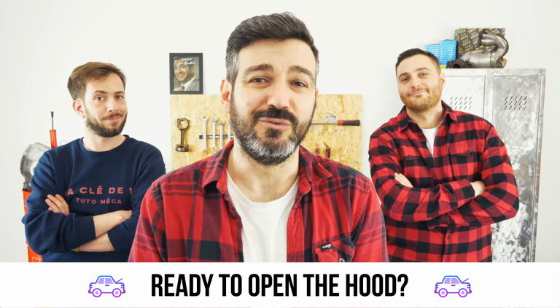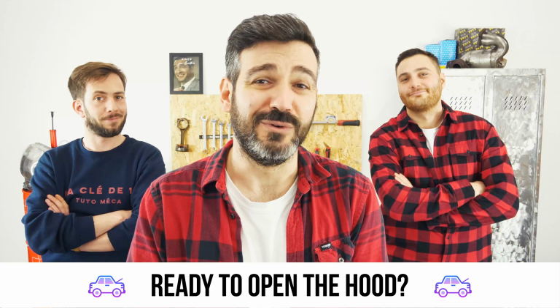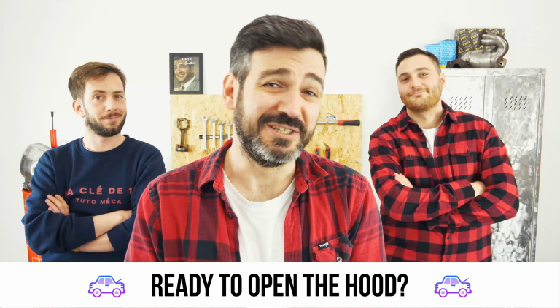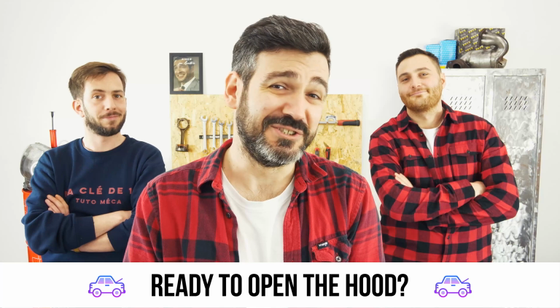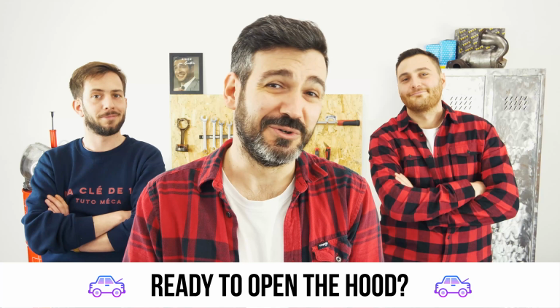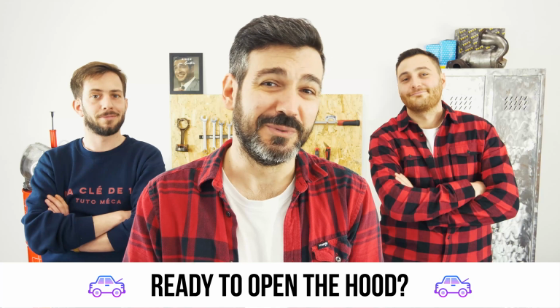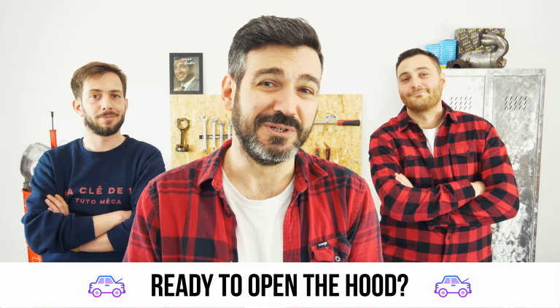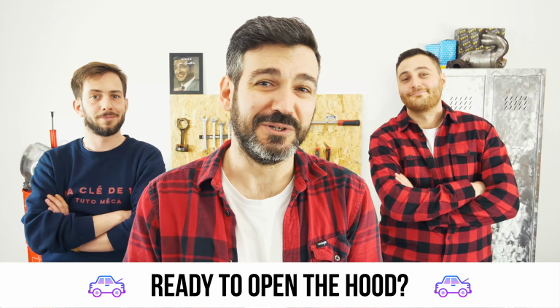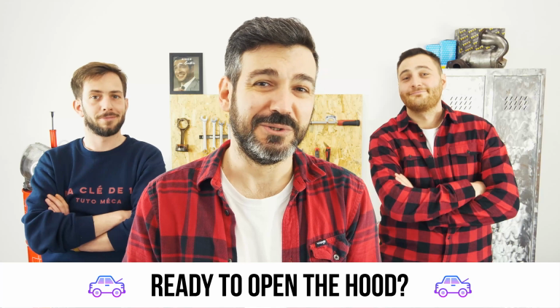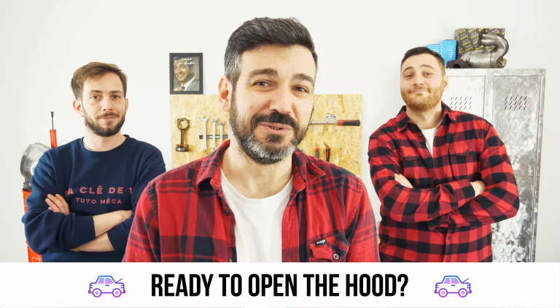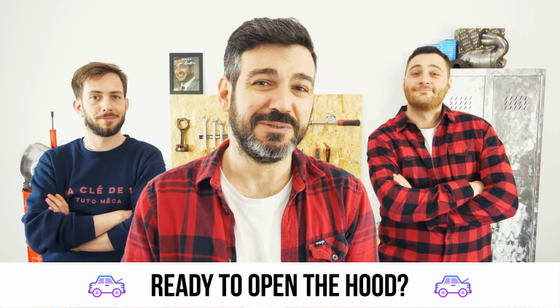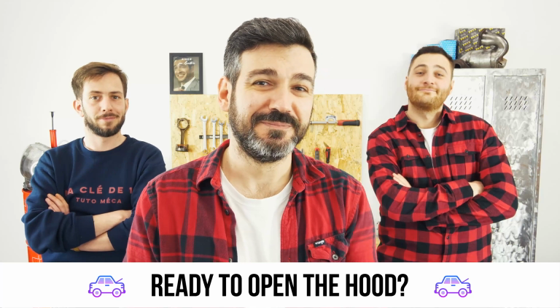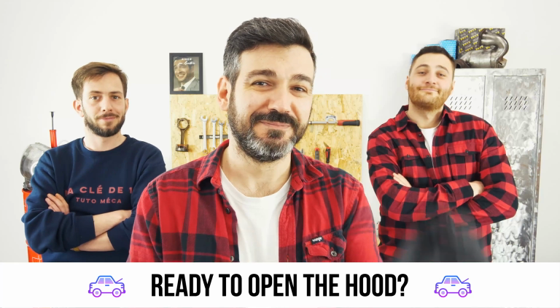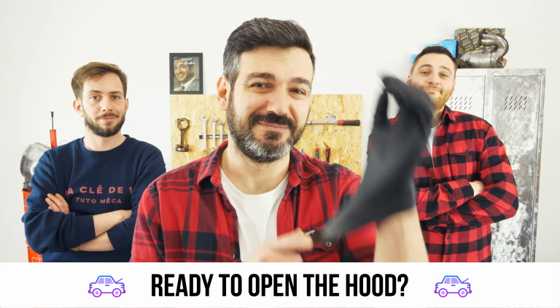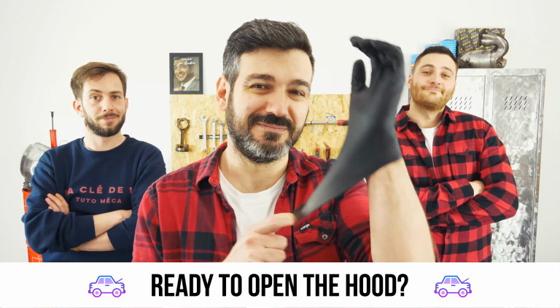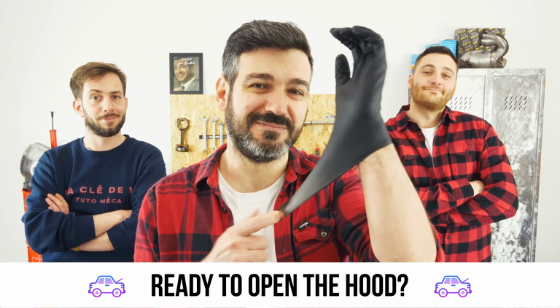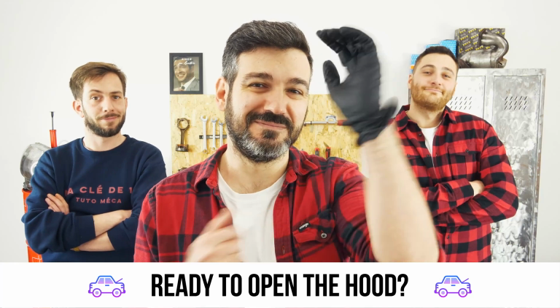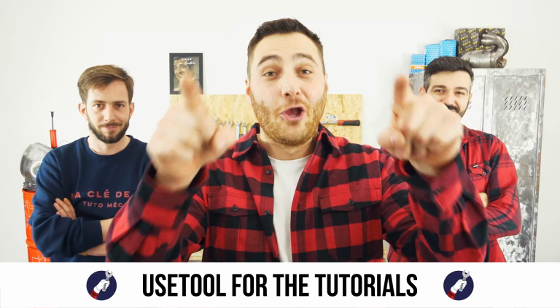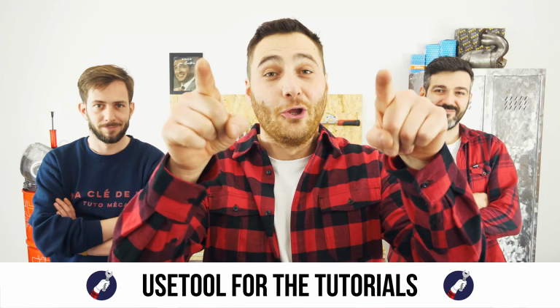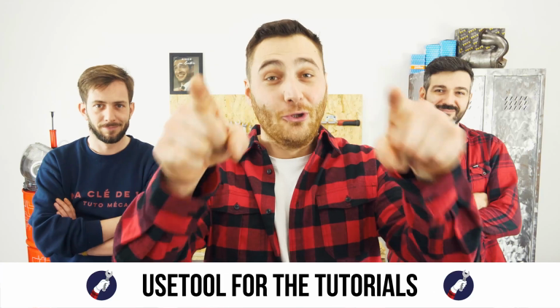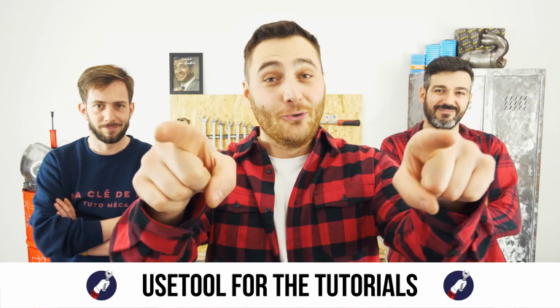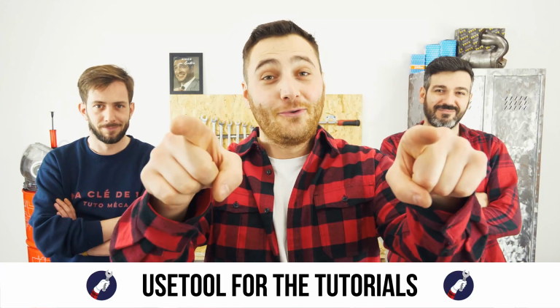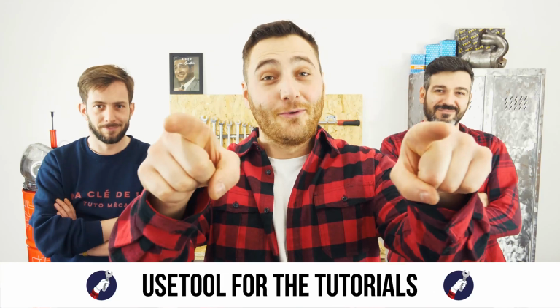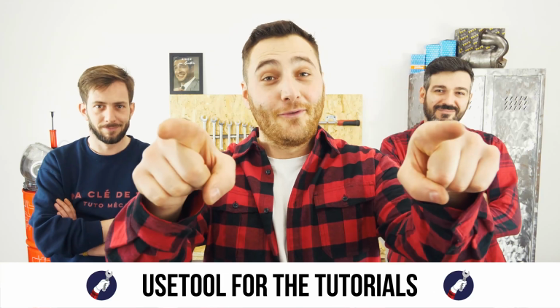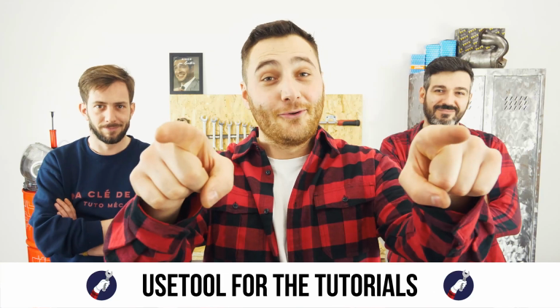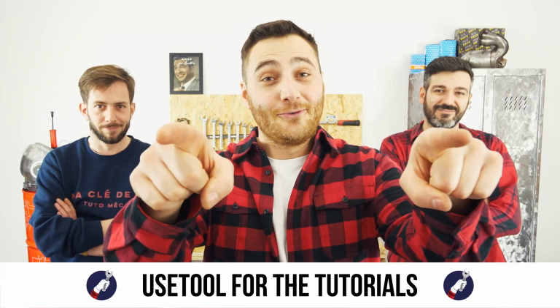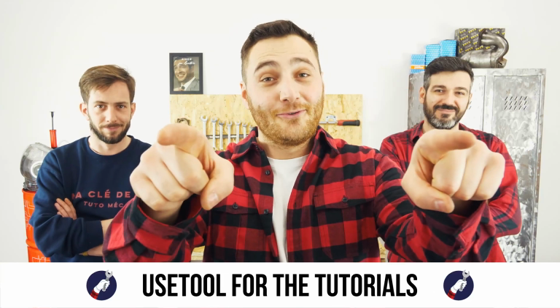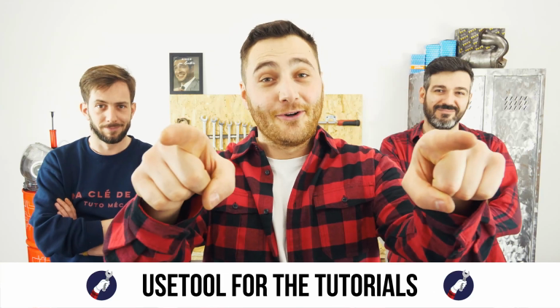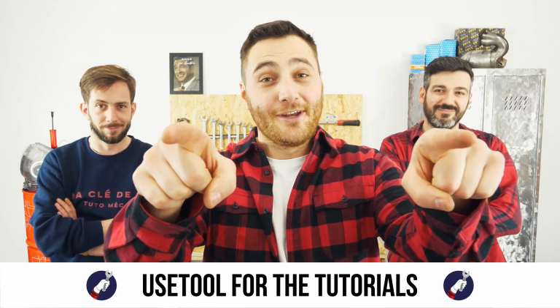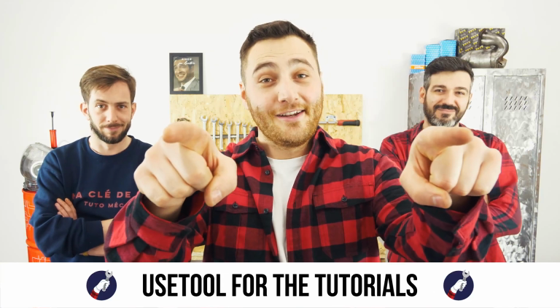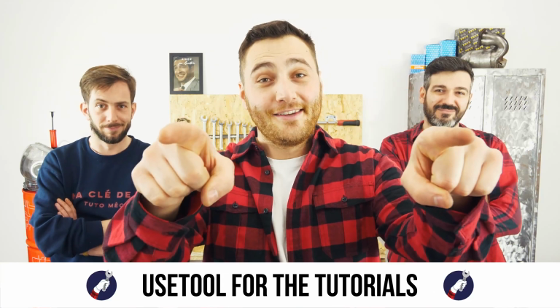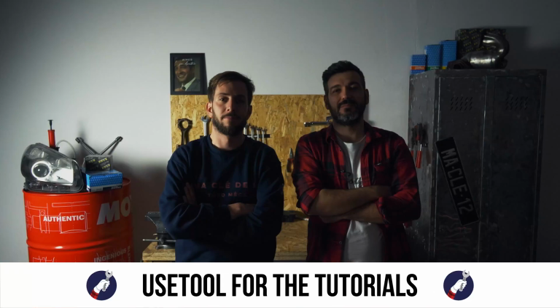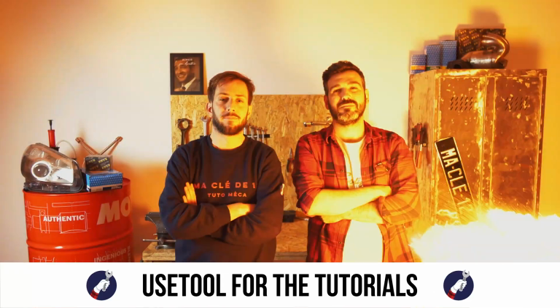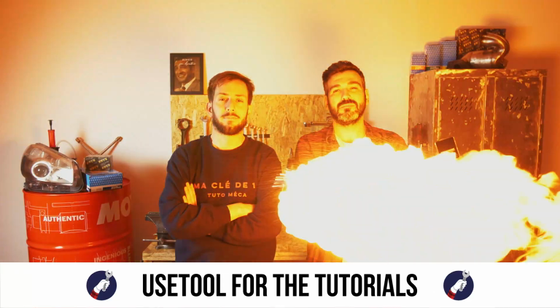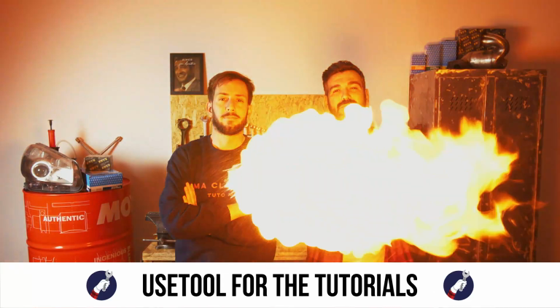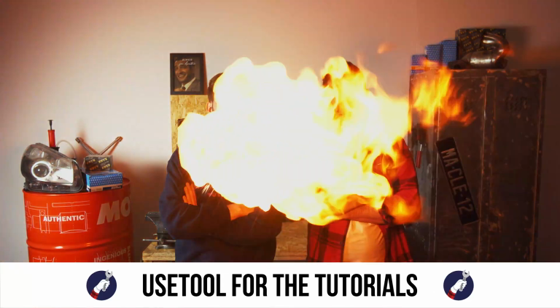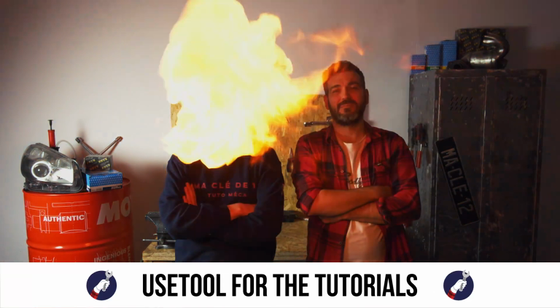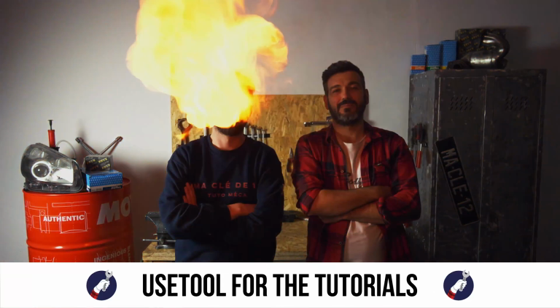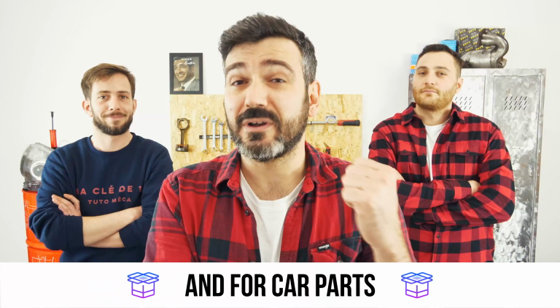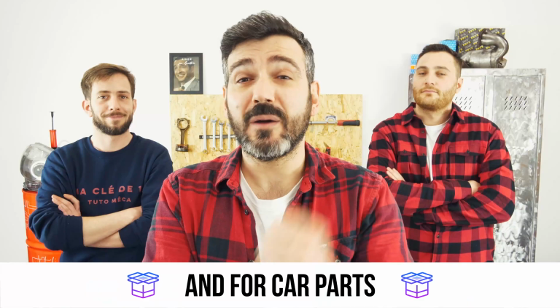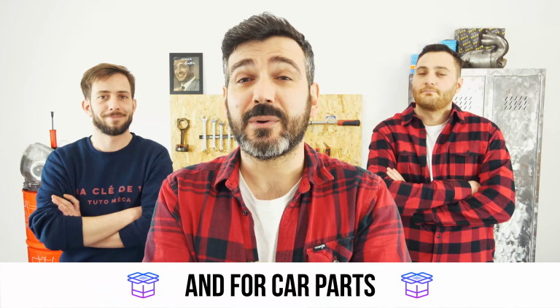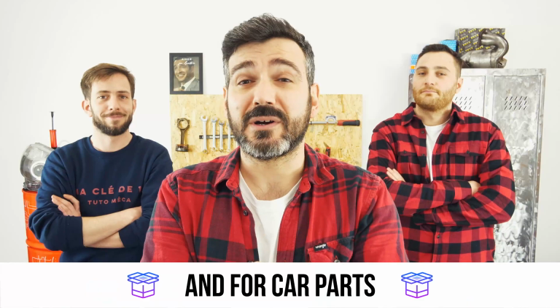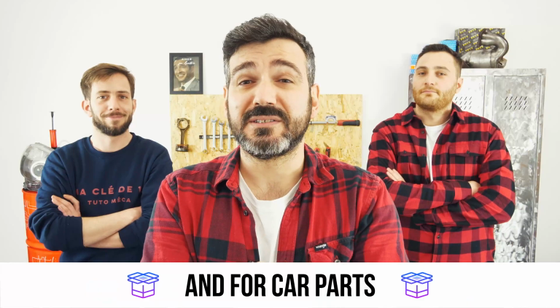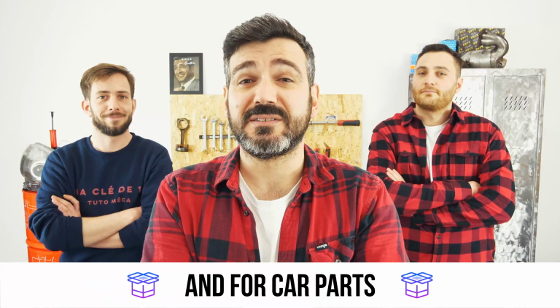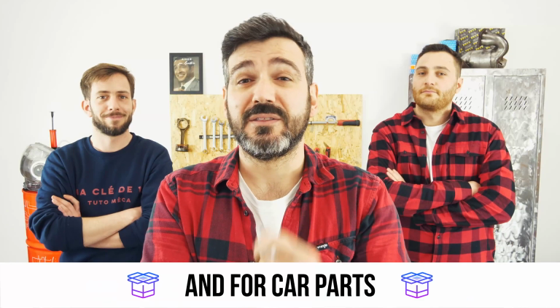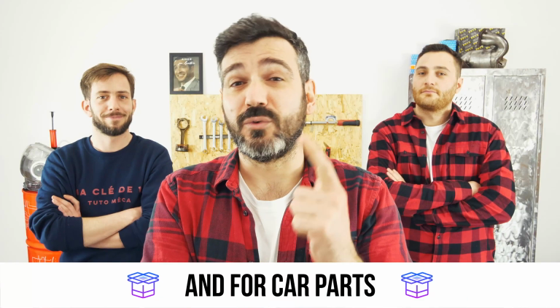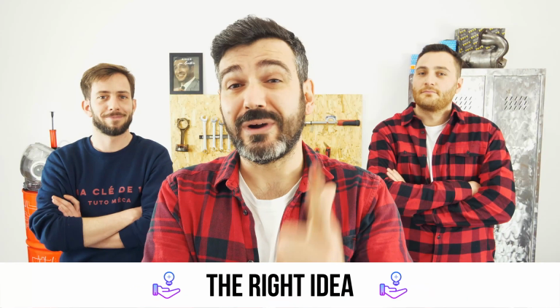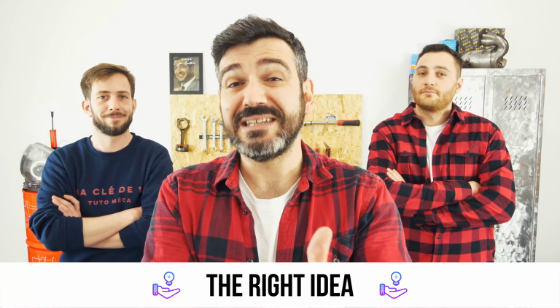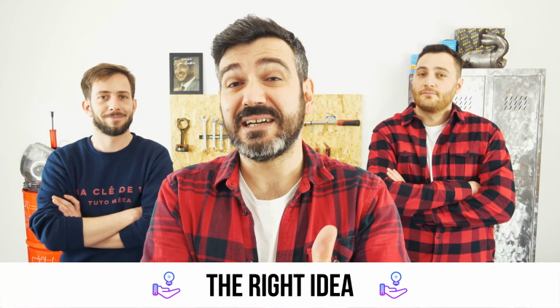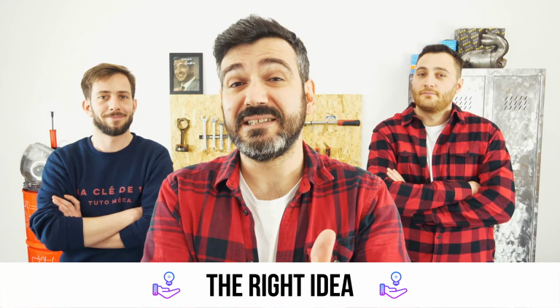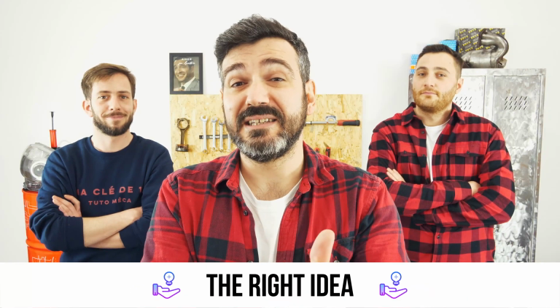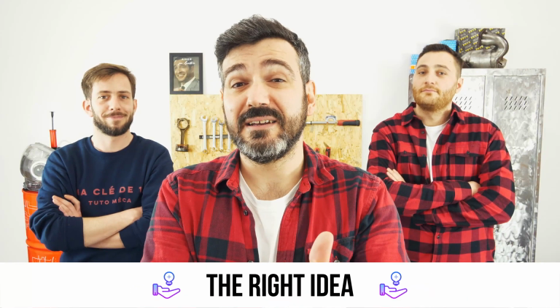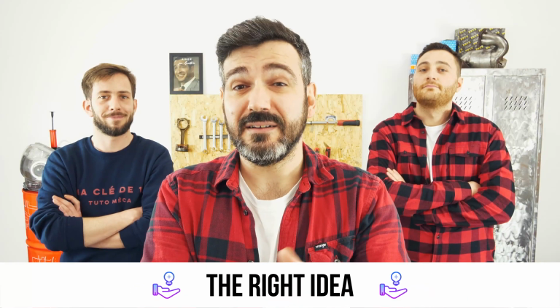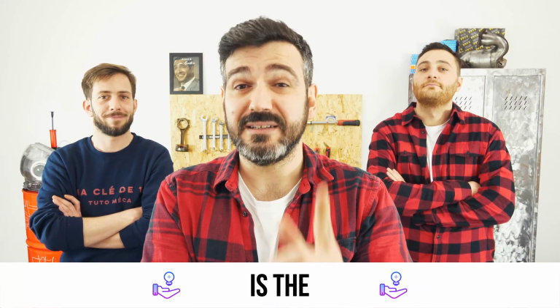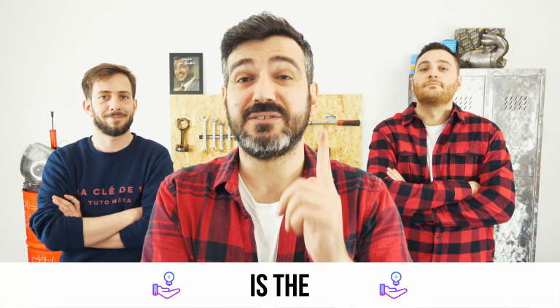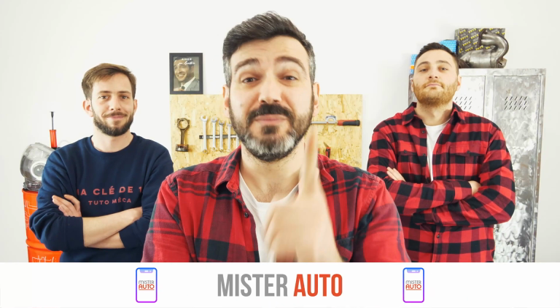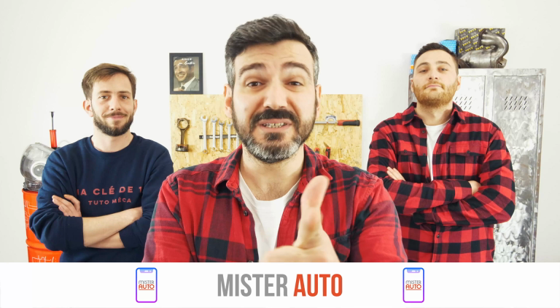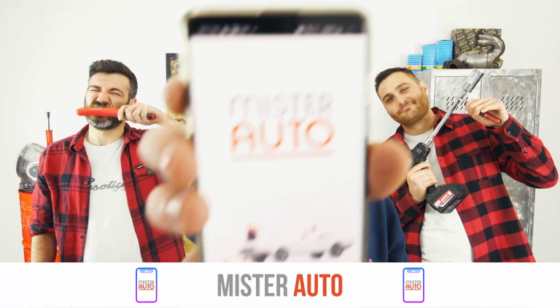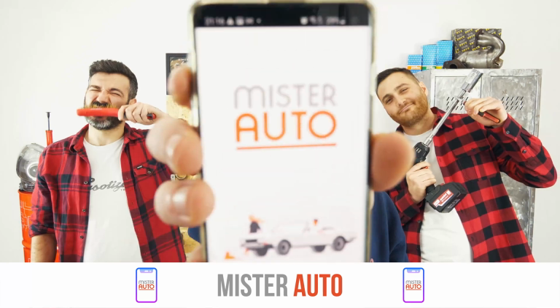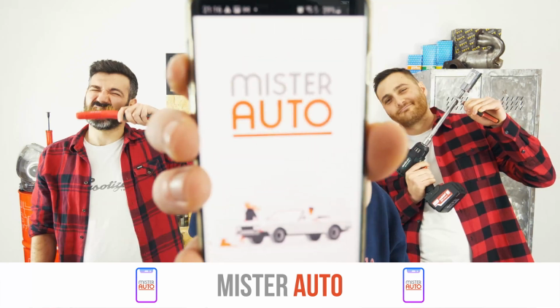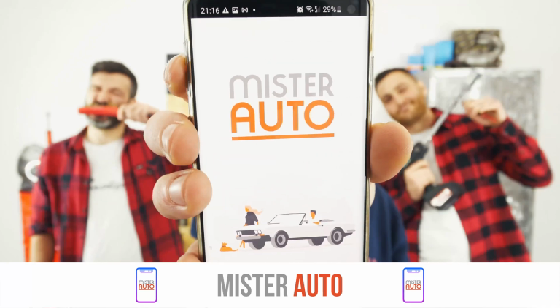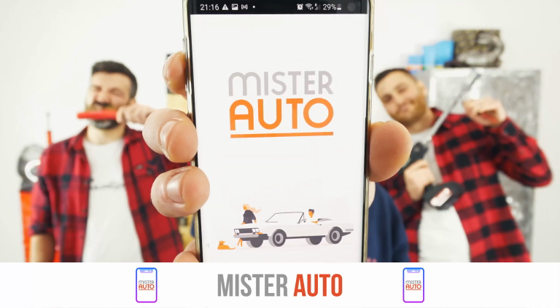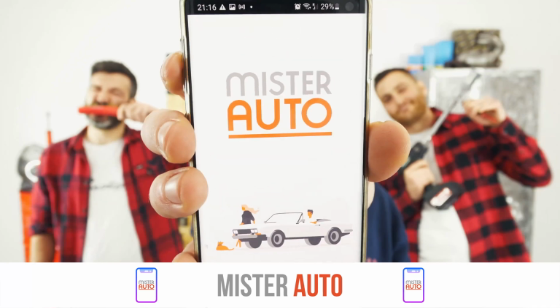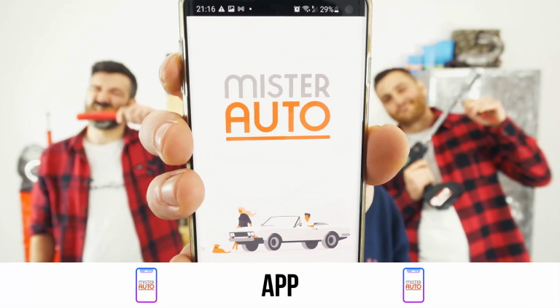Ready to open the hood? Use UseTool for the tutorials. And for car parts, the right idea is the Mr. Auto app.